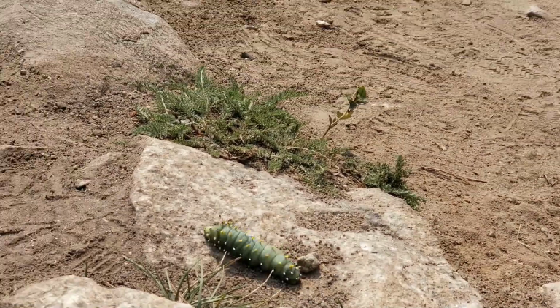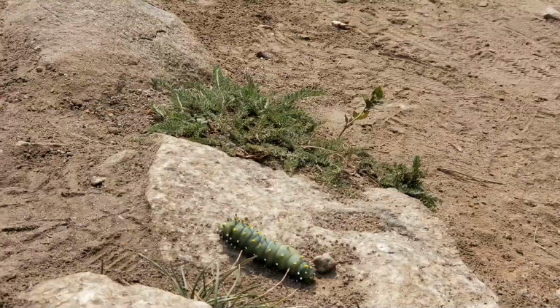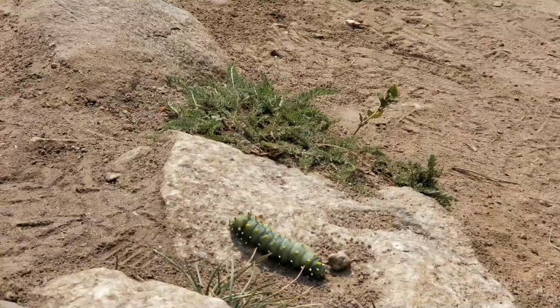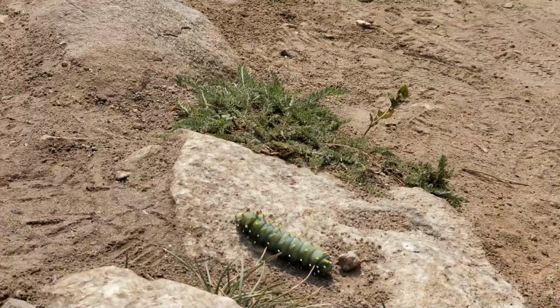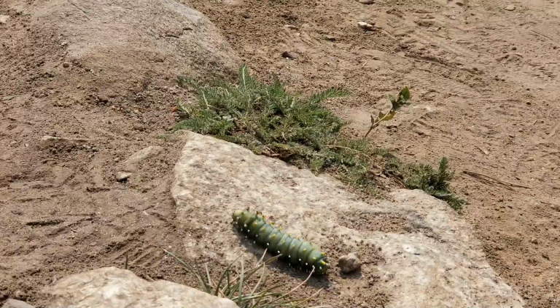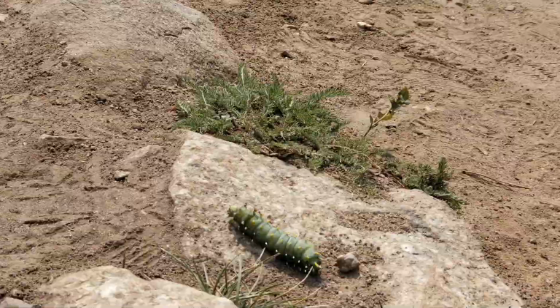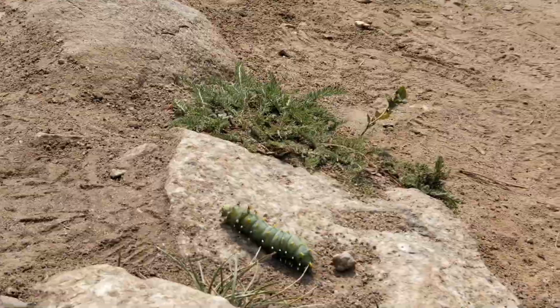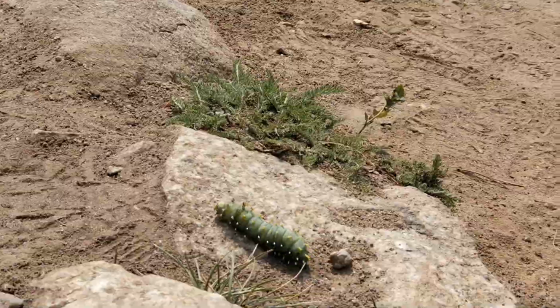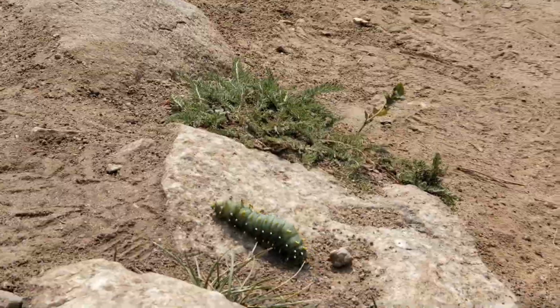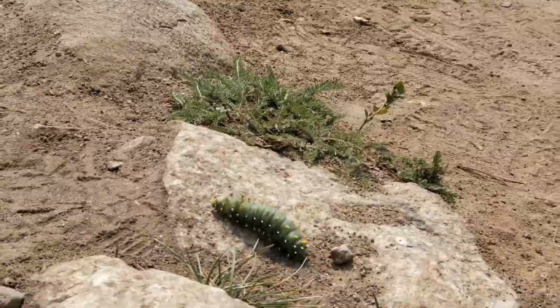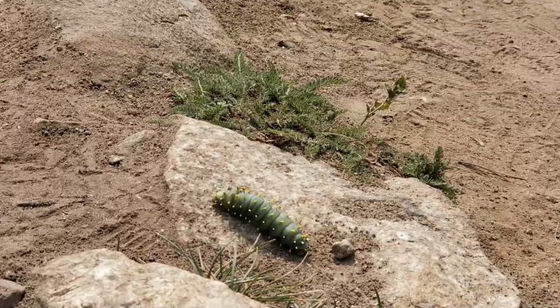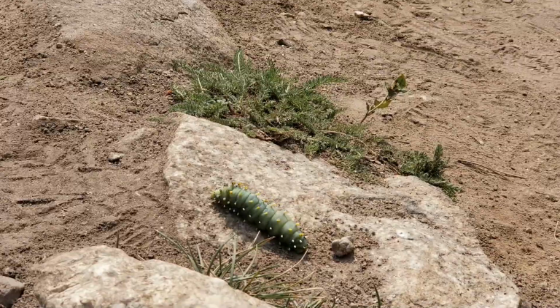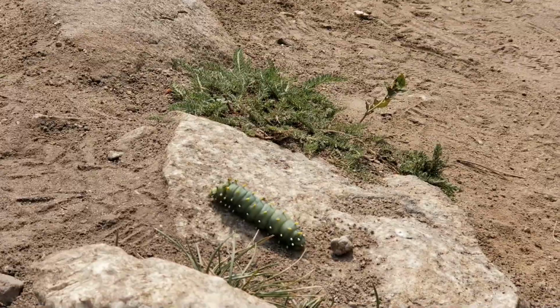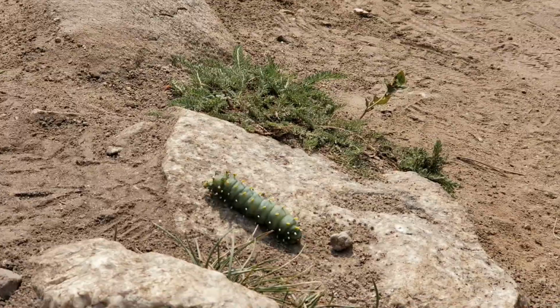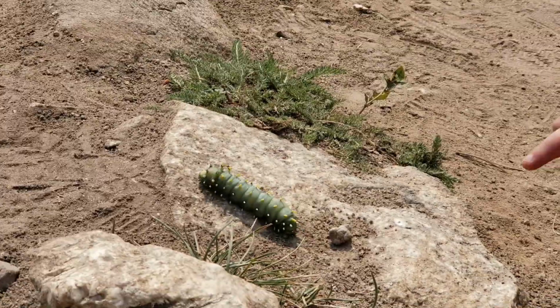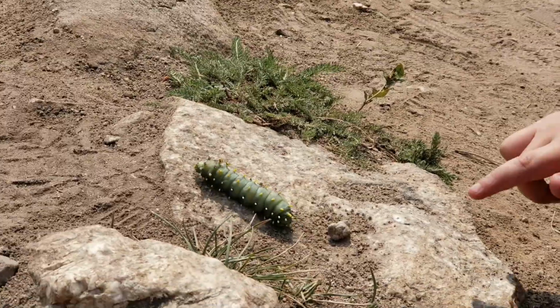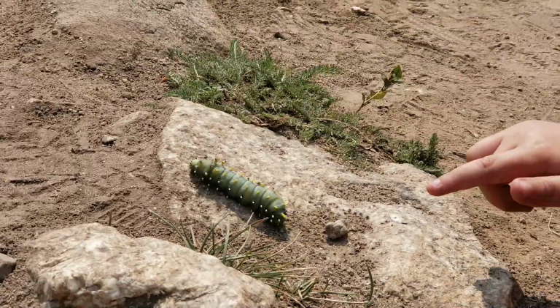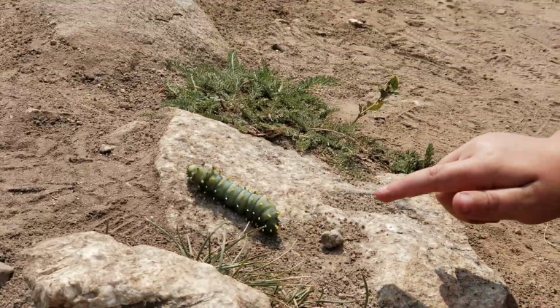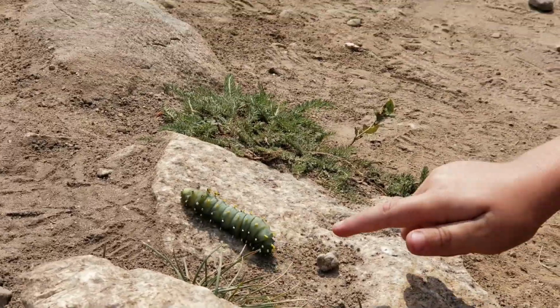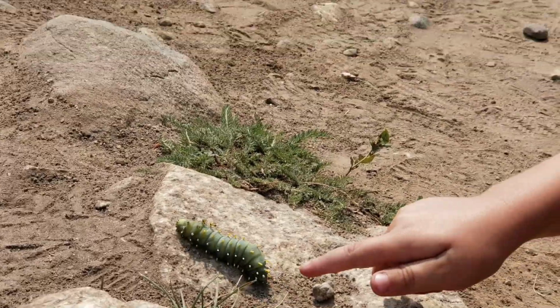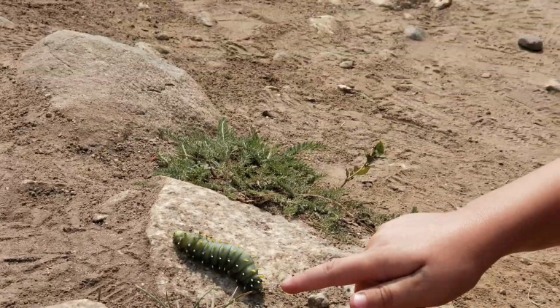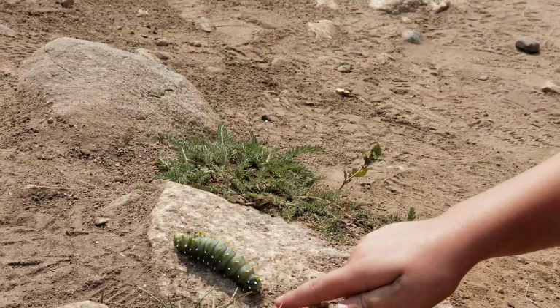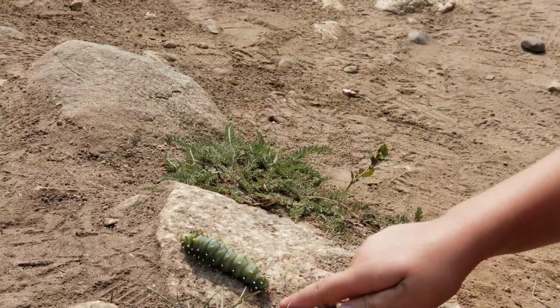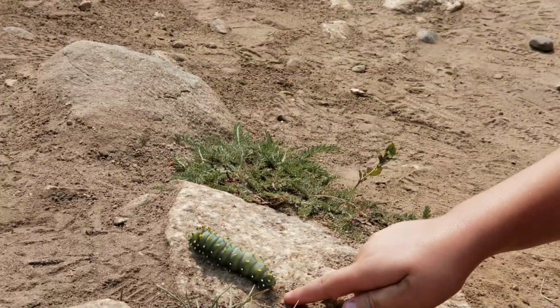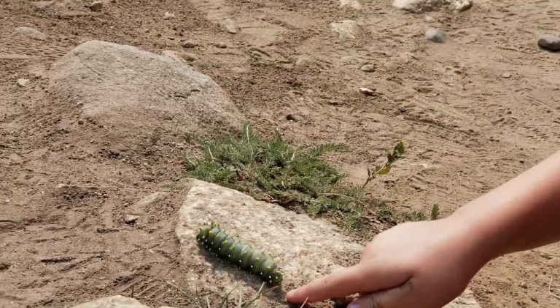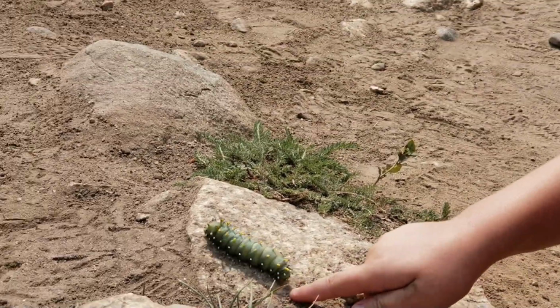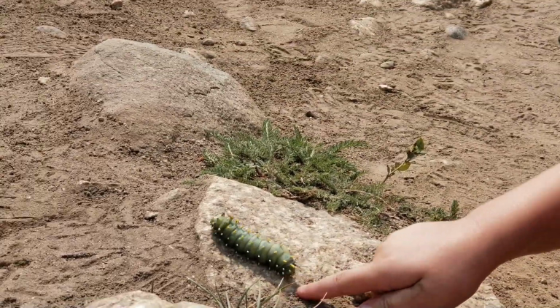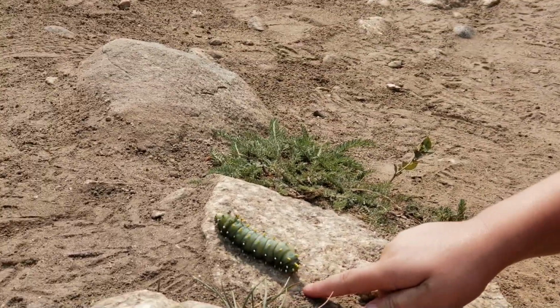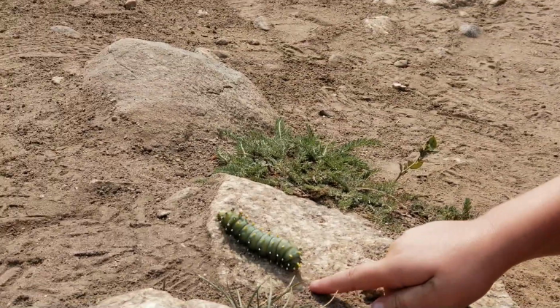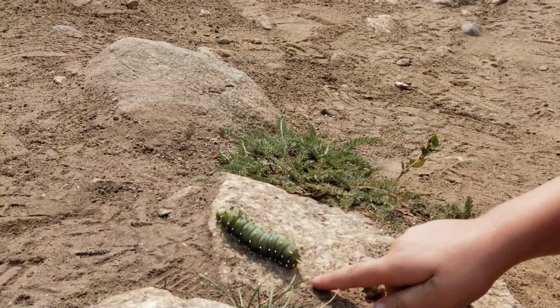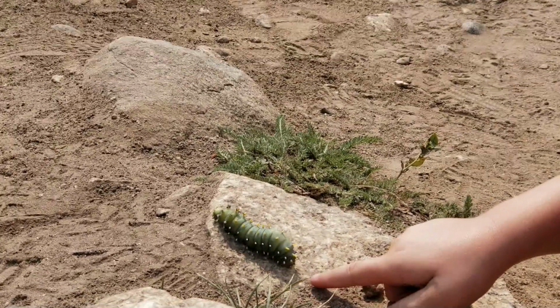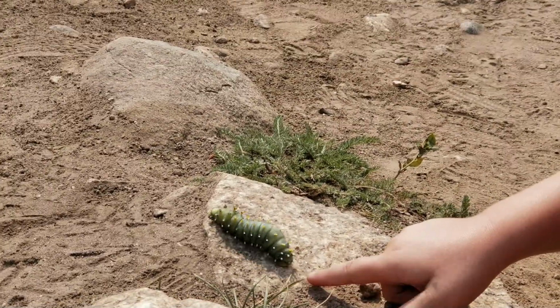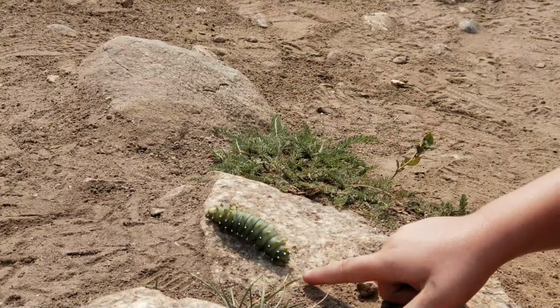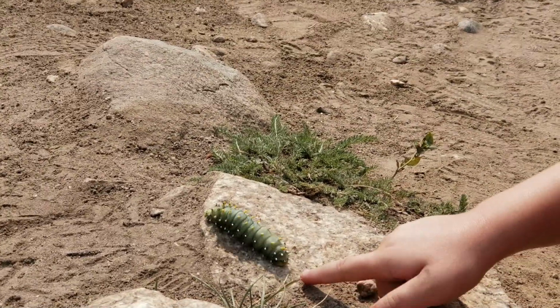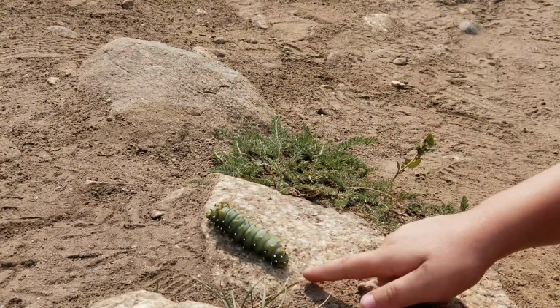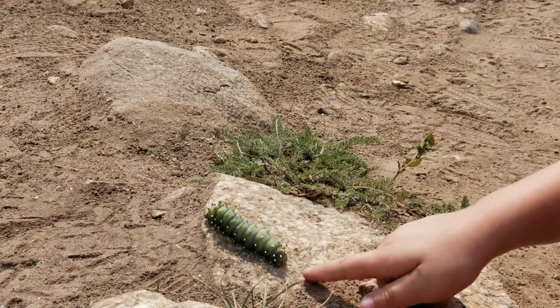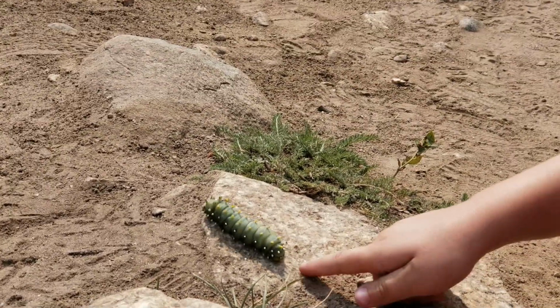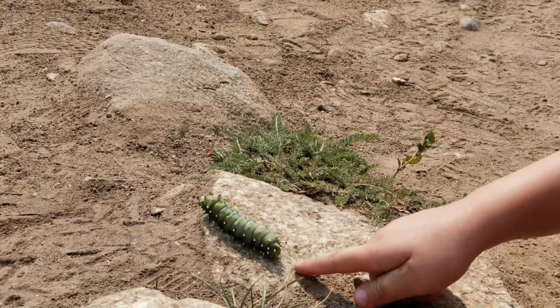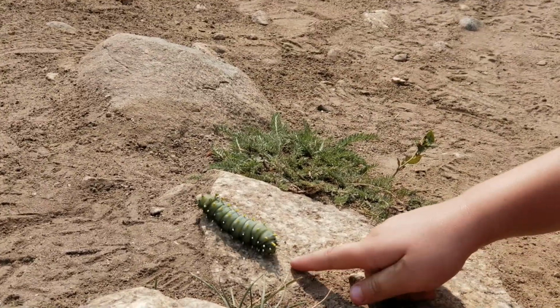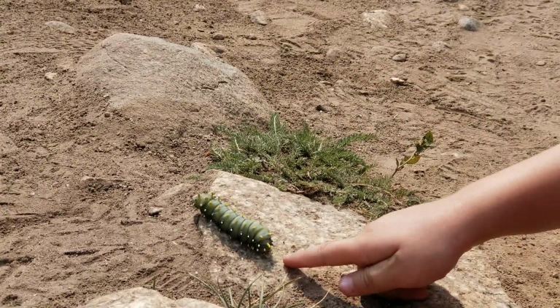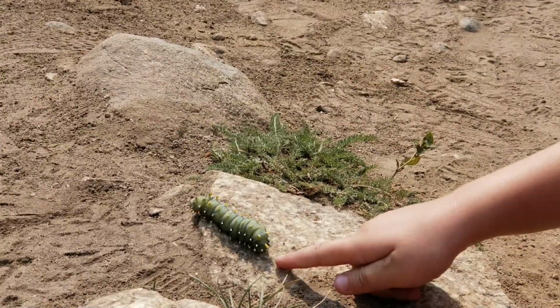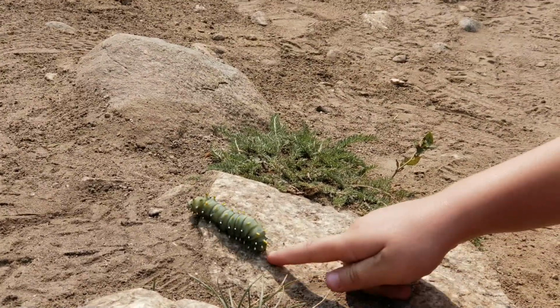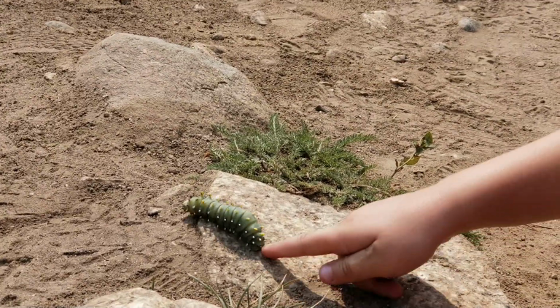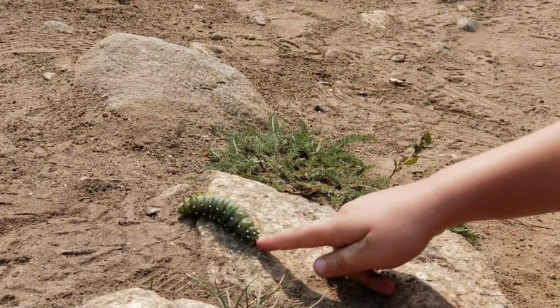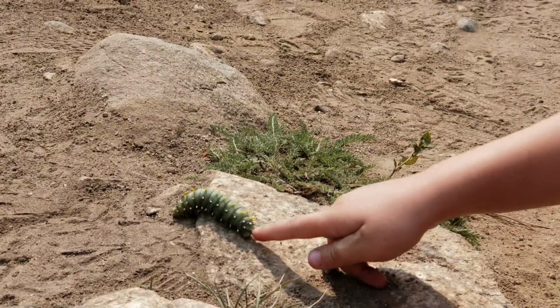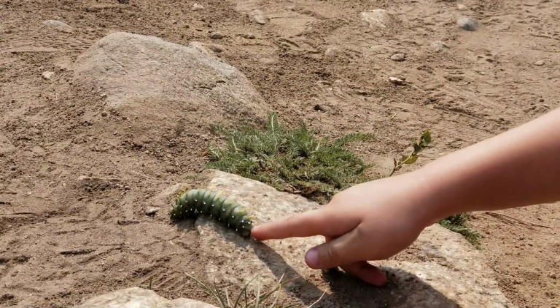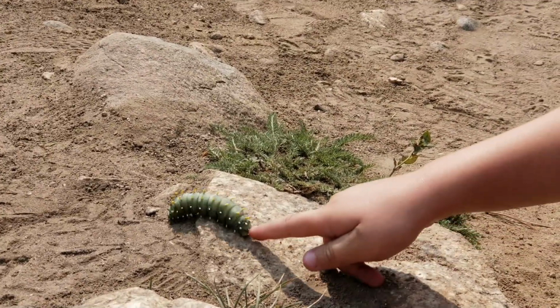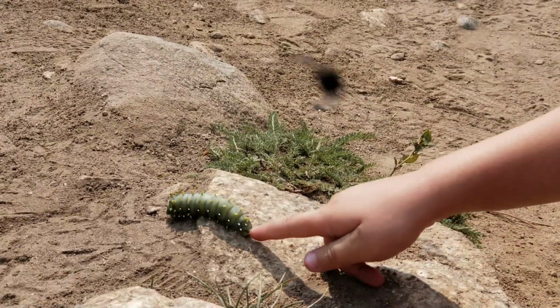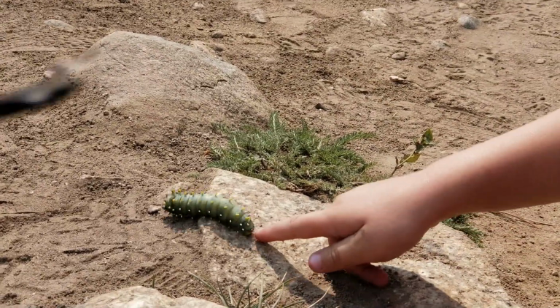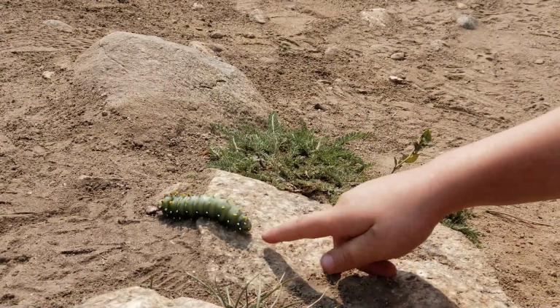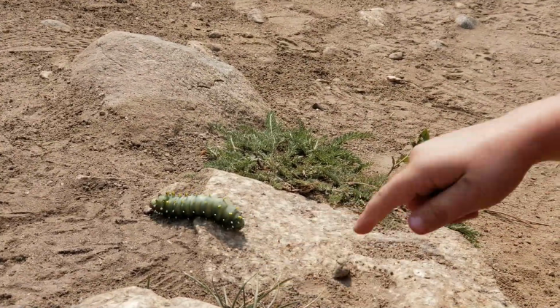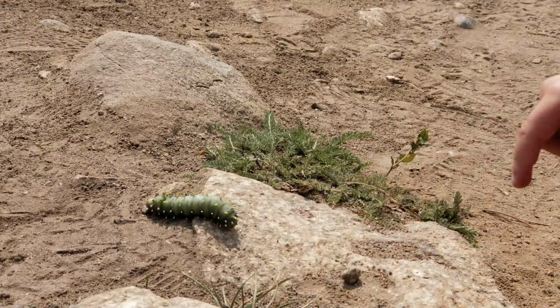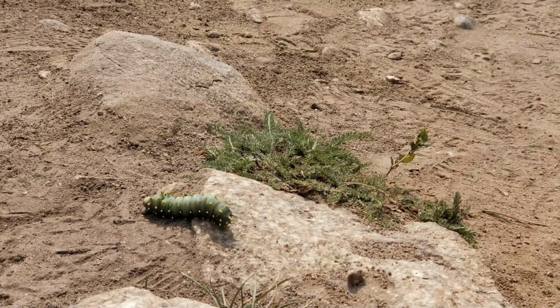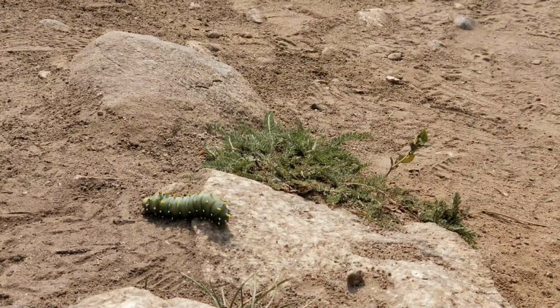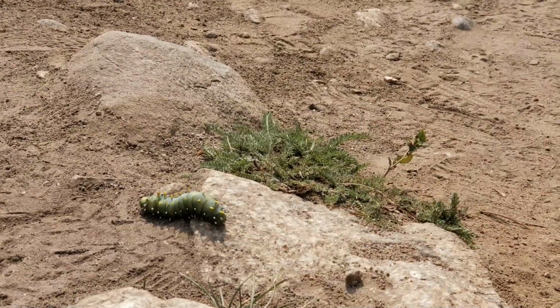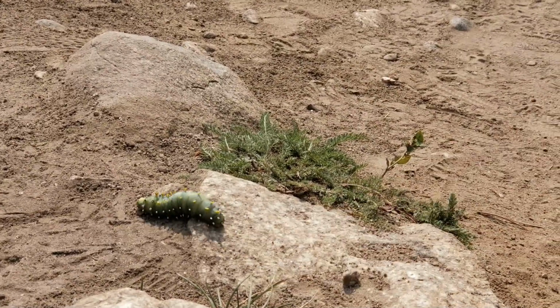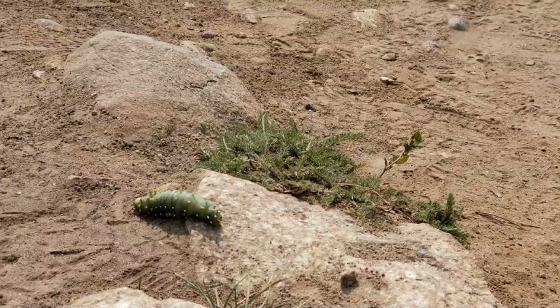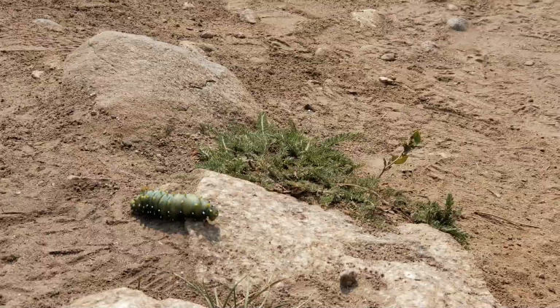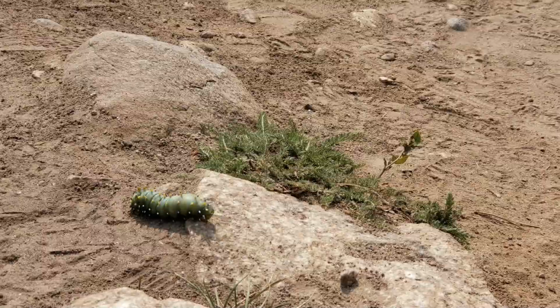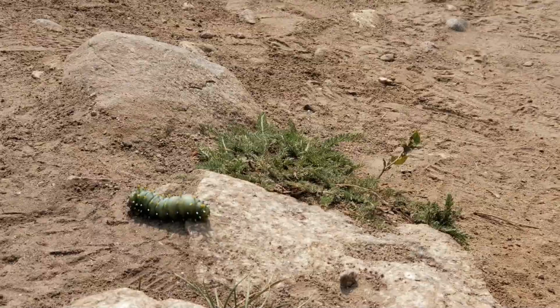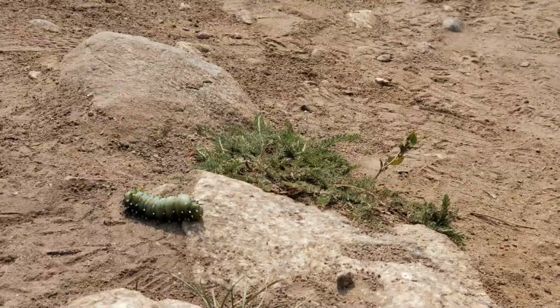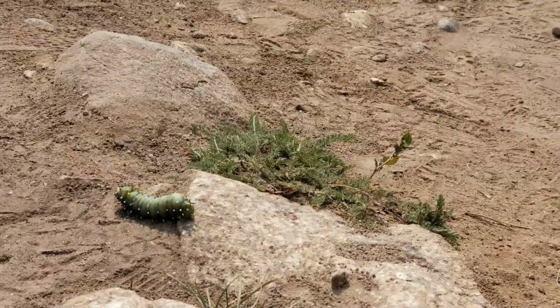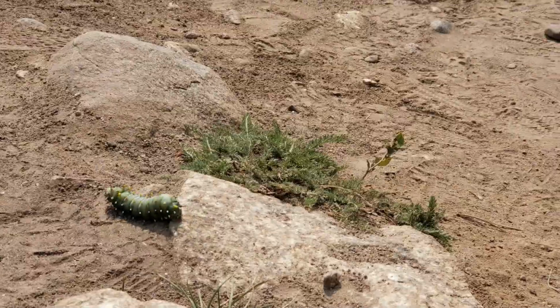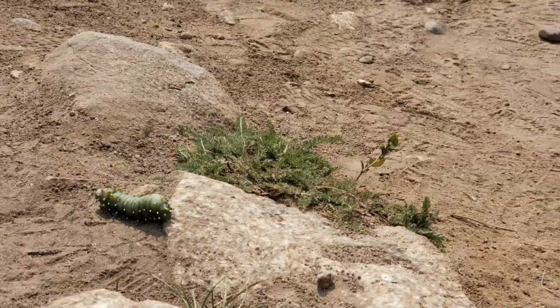If you need a little more, you have to go to the leaves. He spiked me.